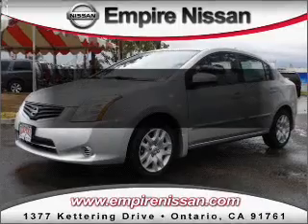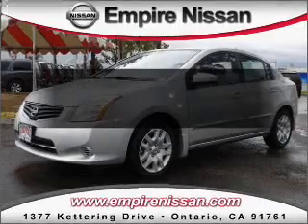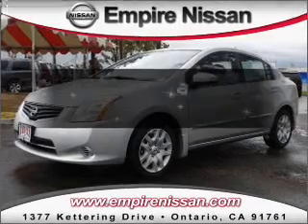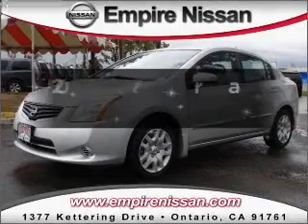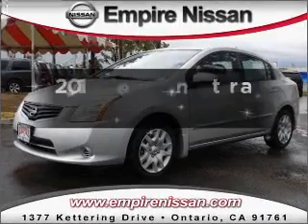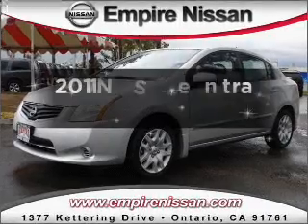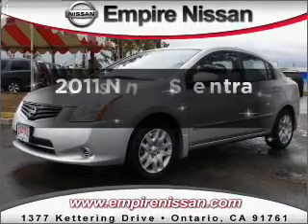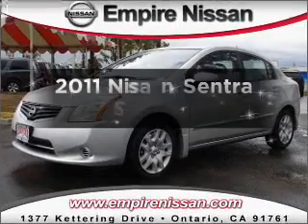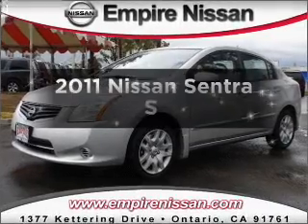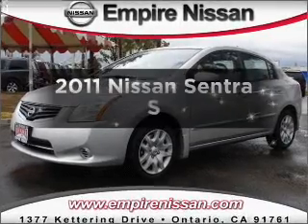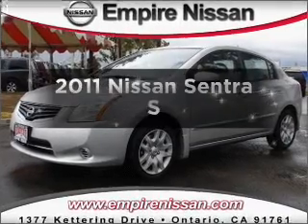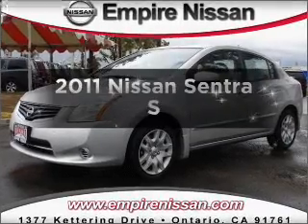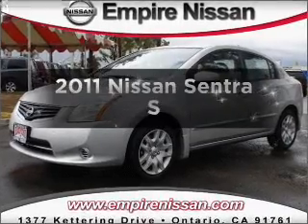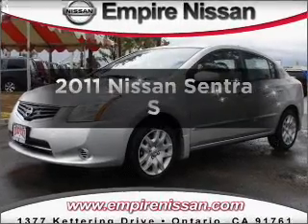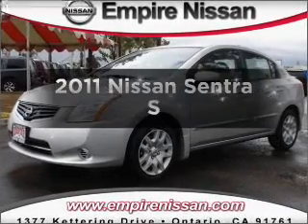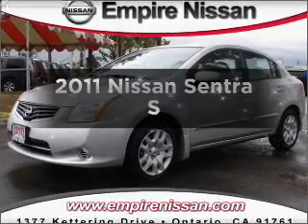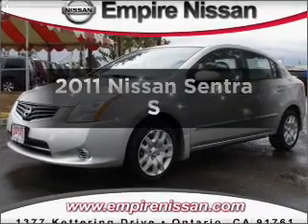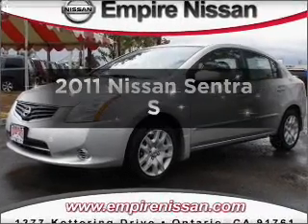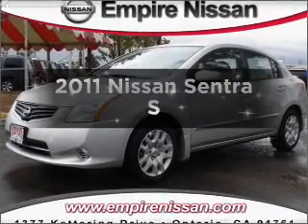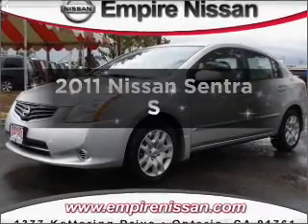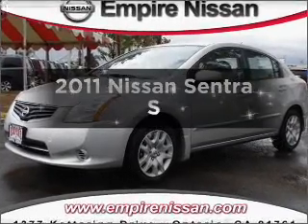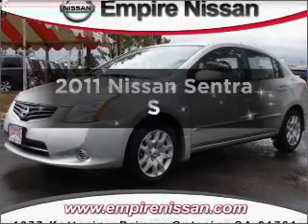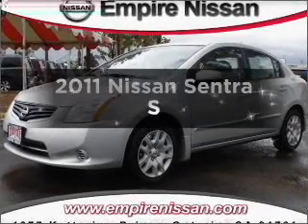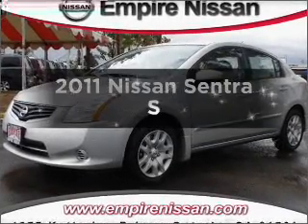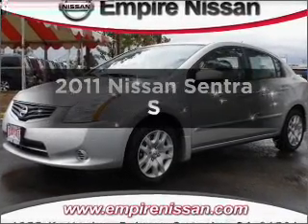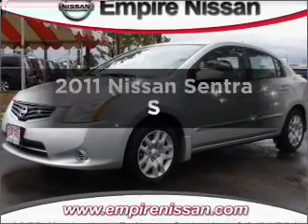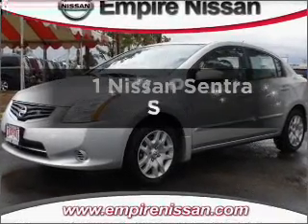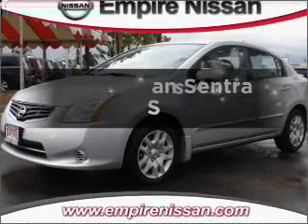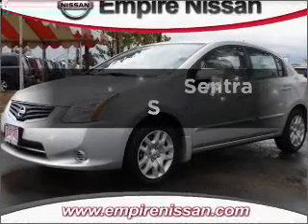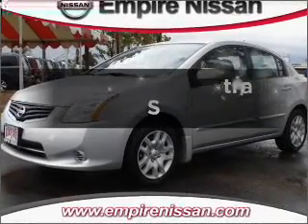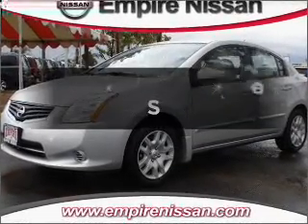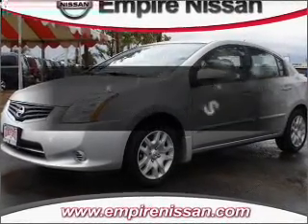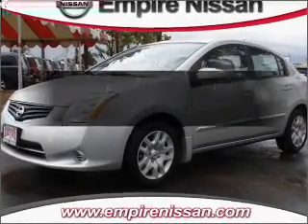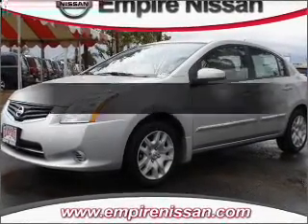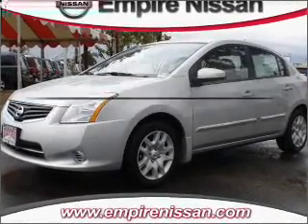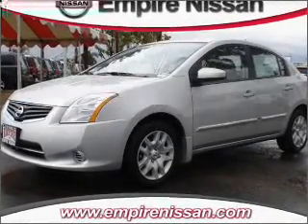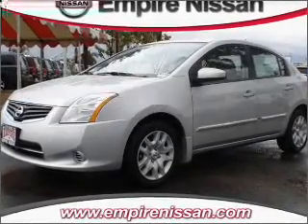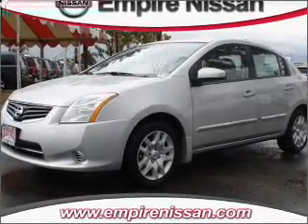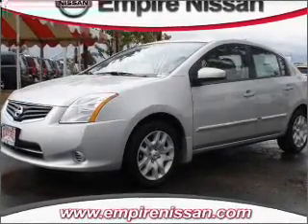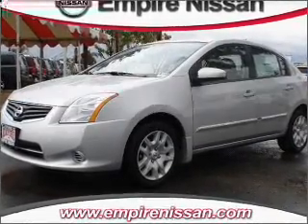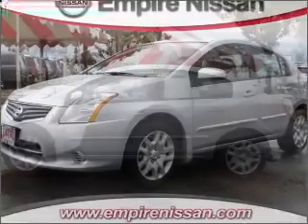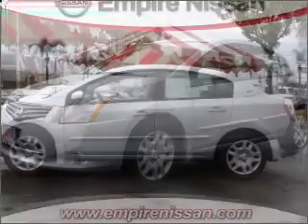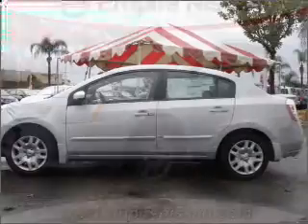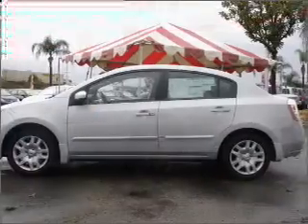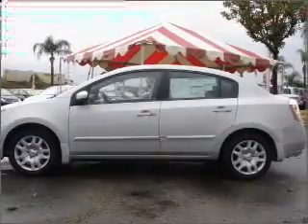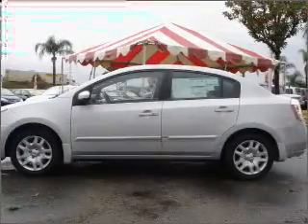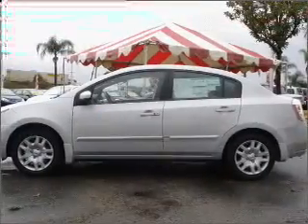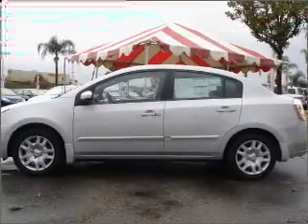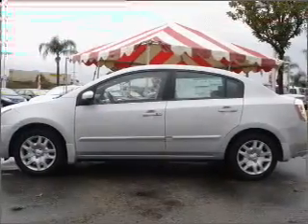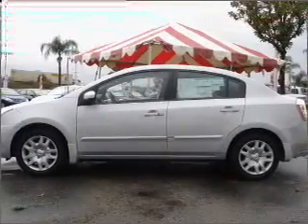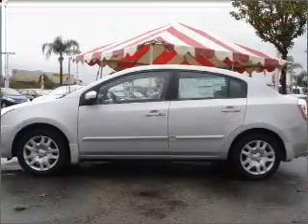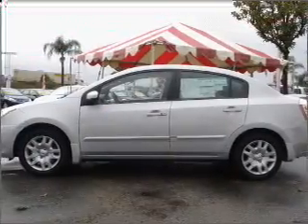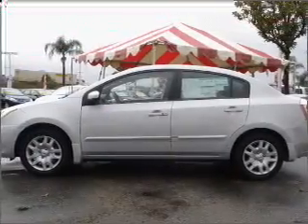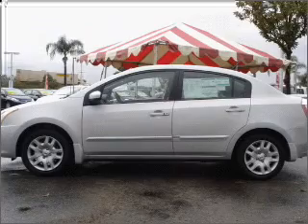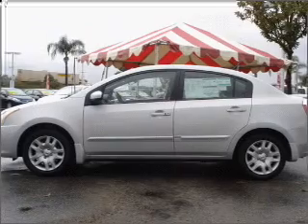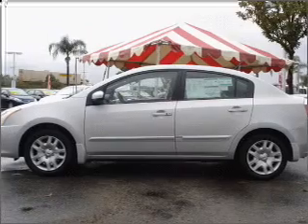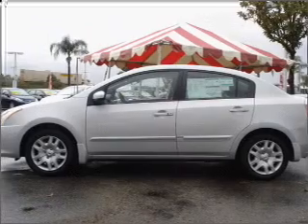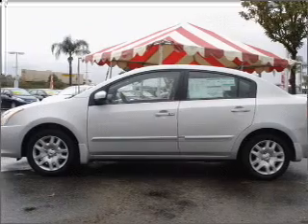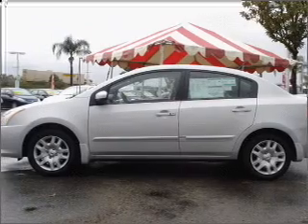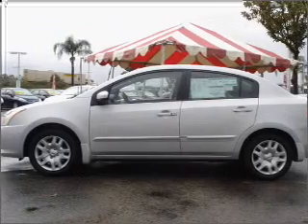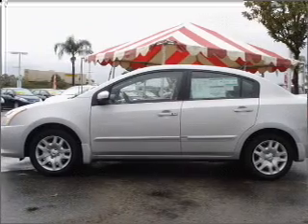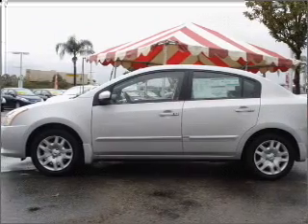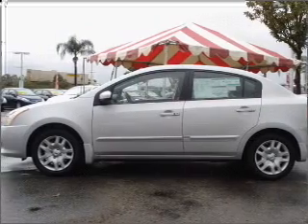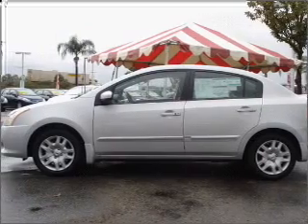Introducing the 2011 Nissan Sentra. If you're looking for a first-rate auto, this one could be yours today.